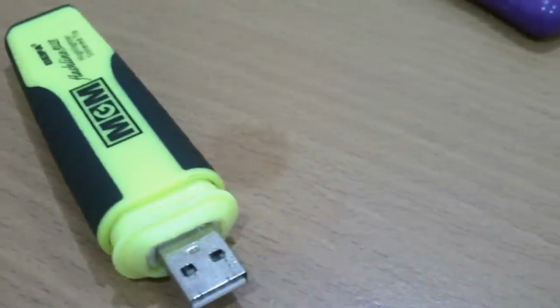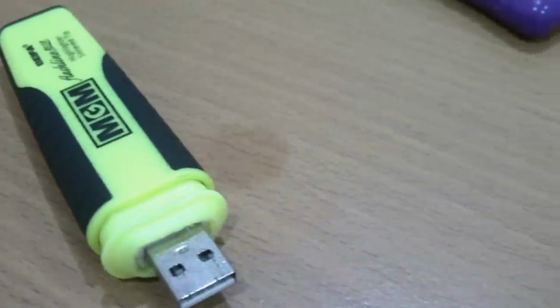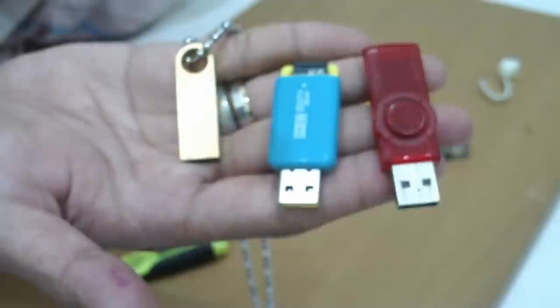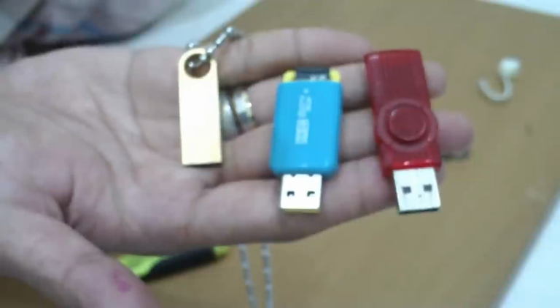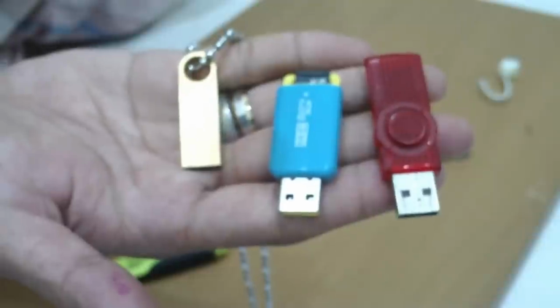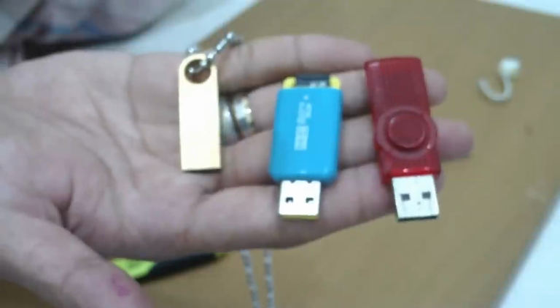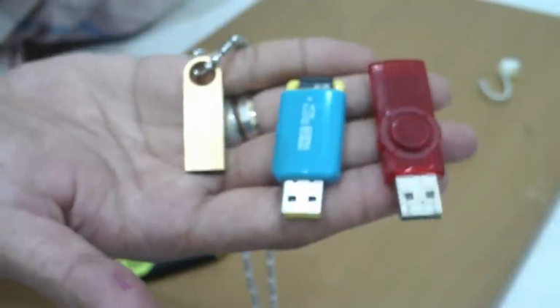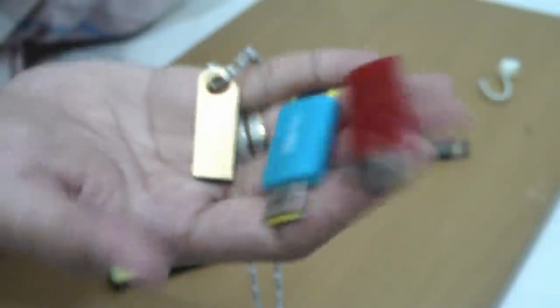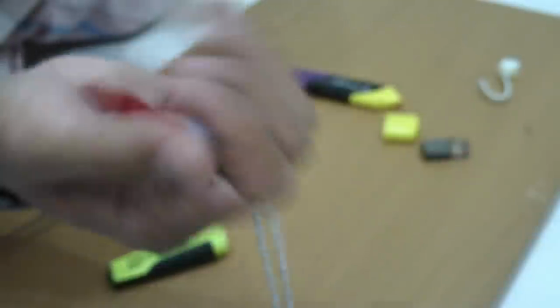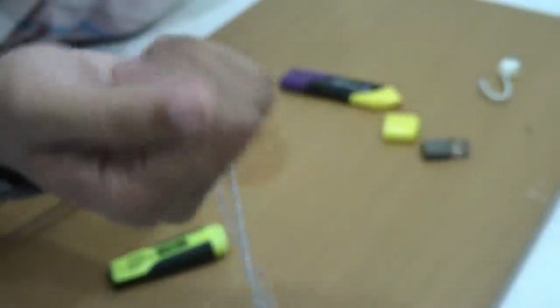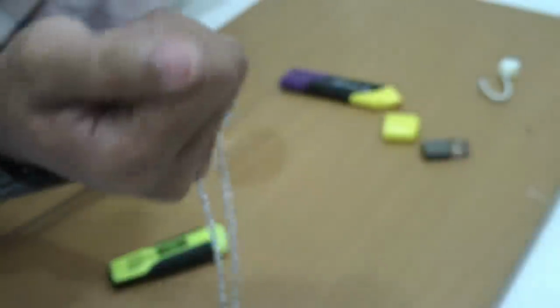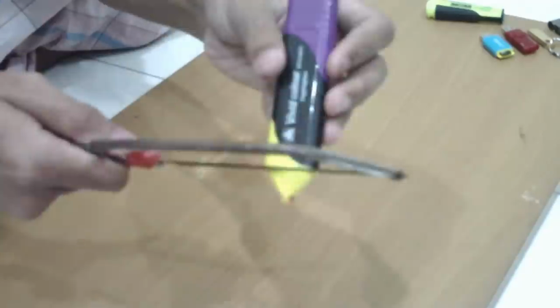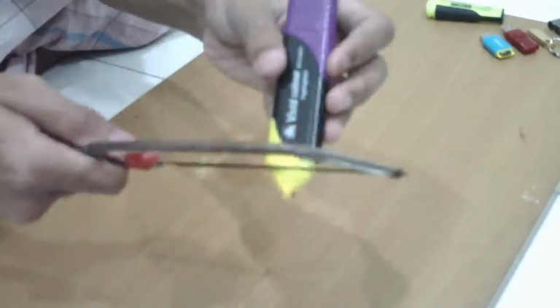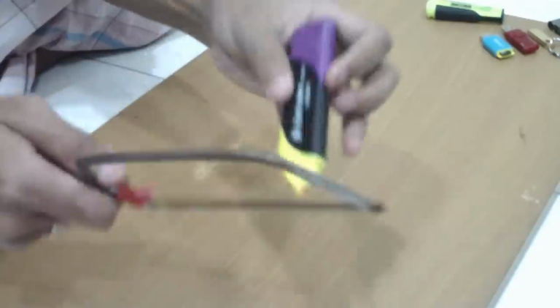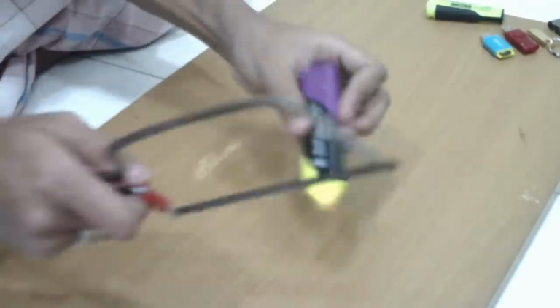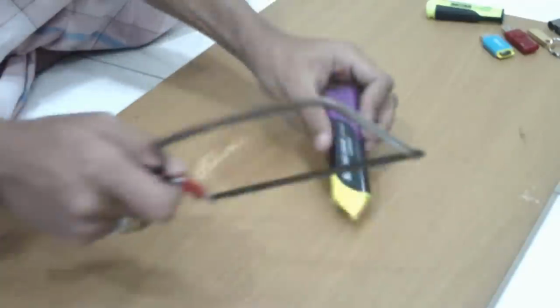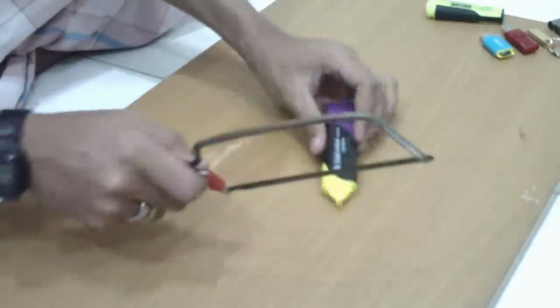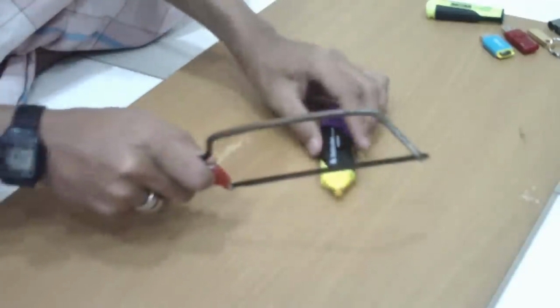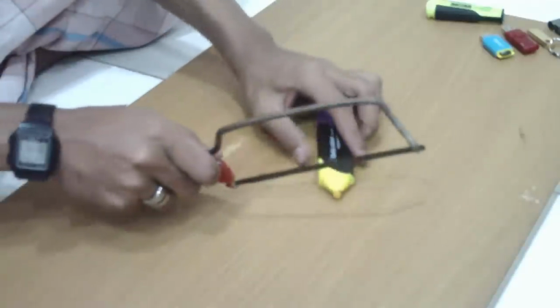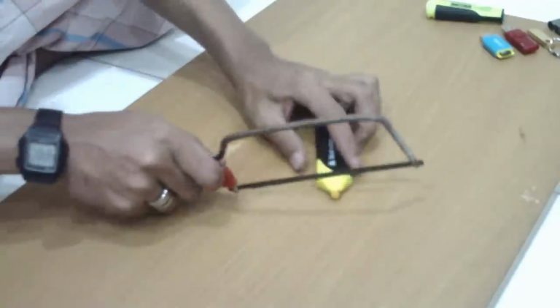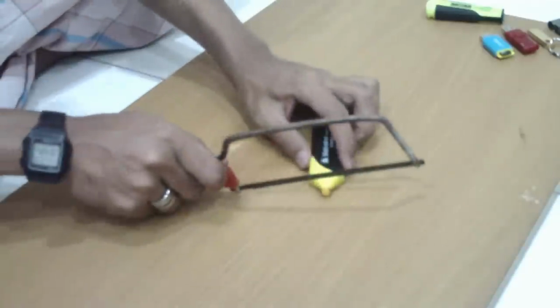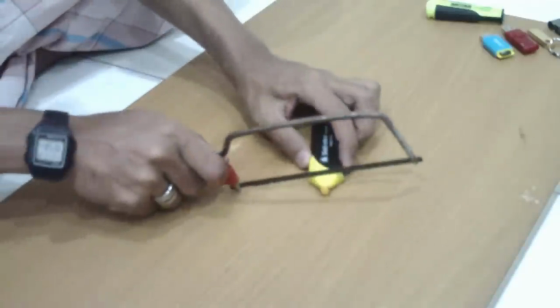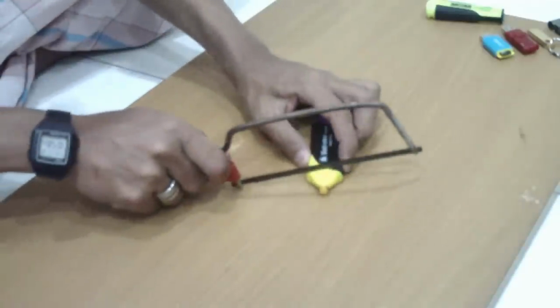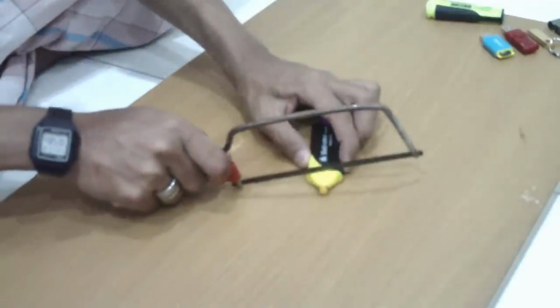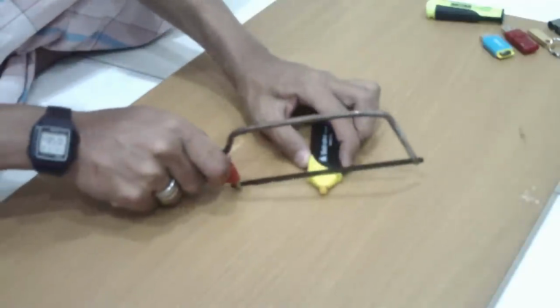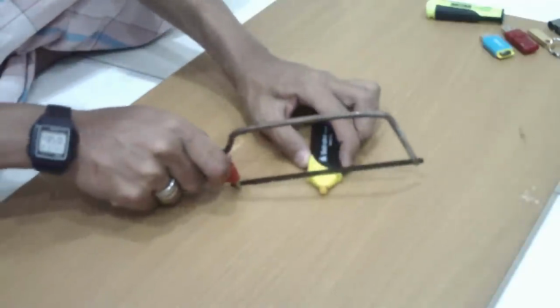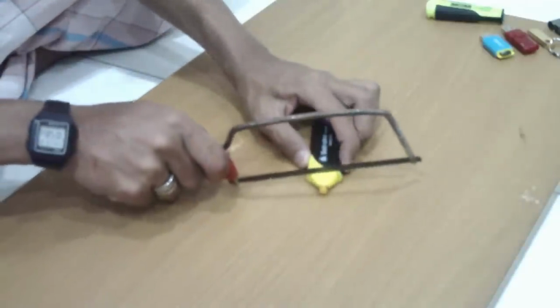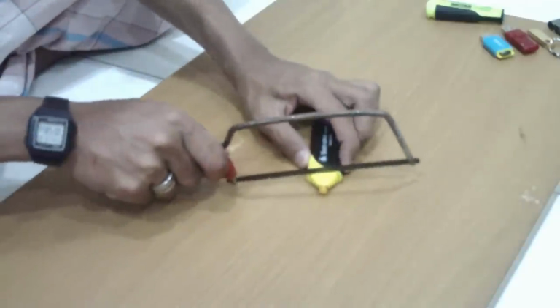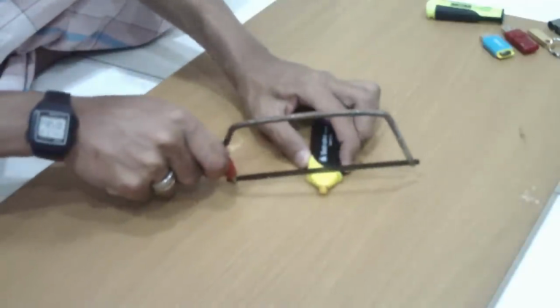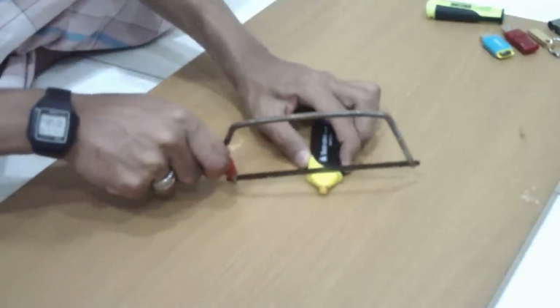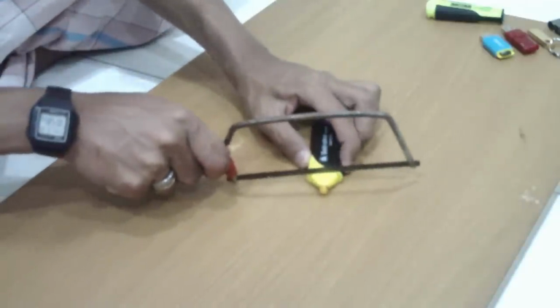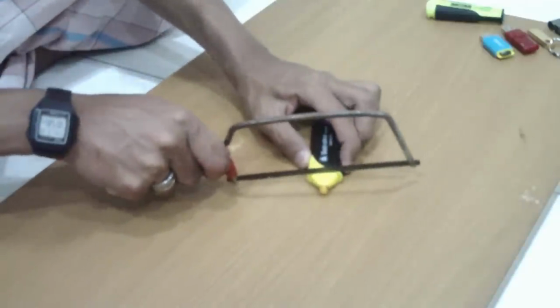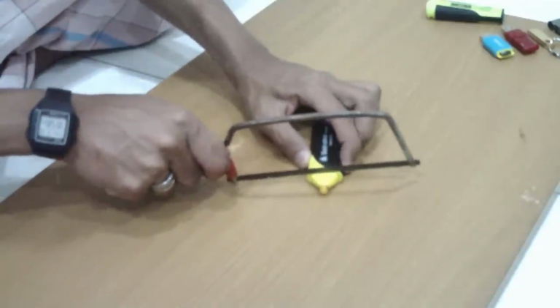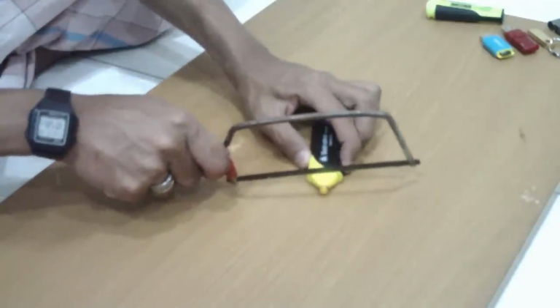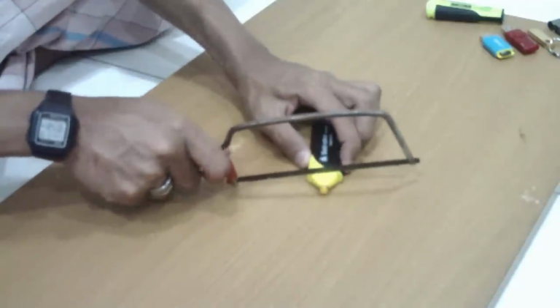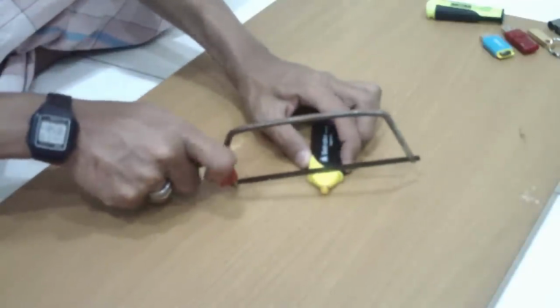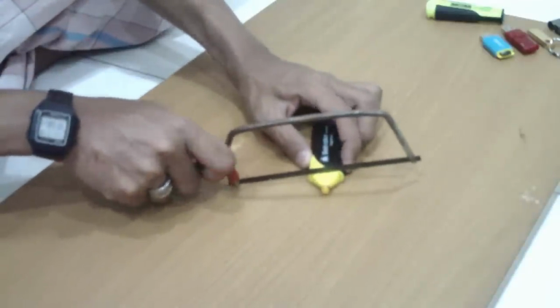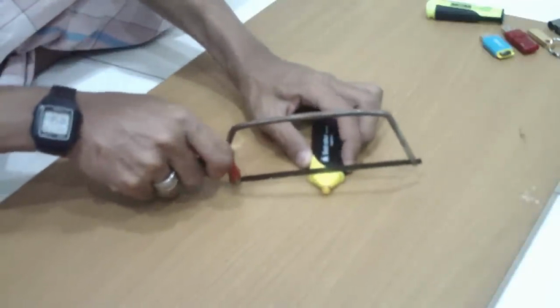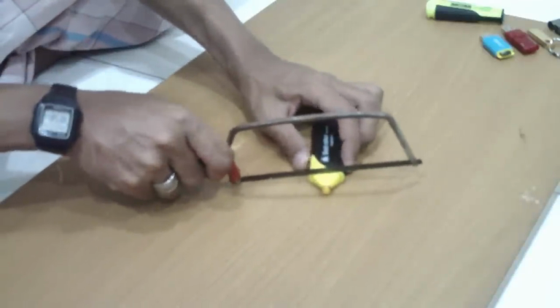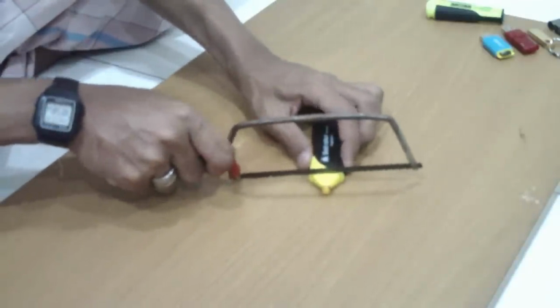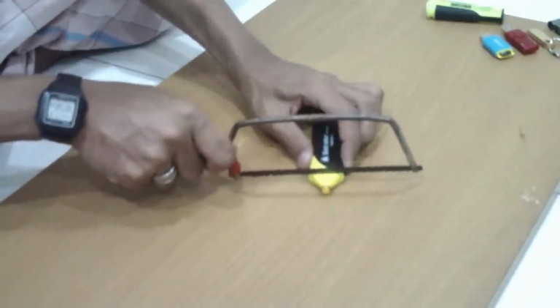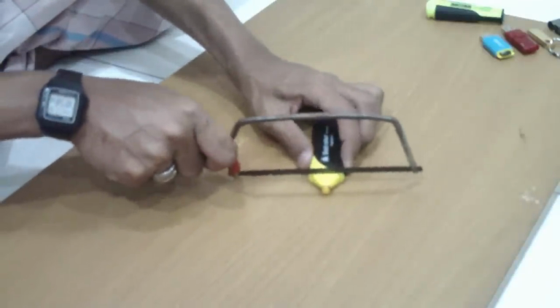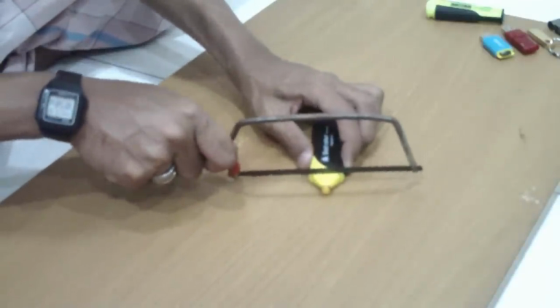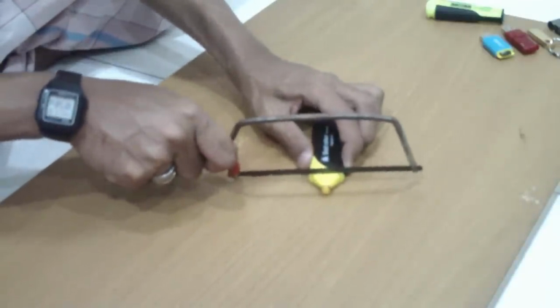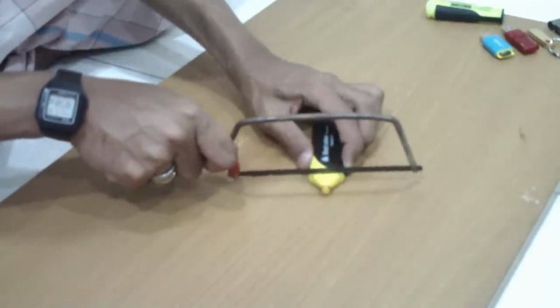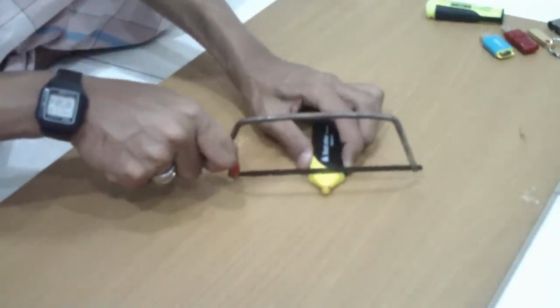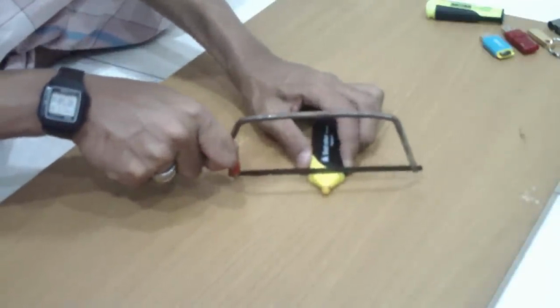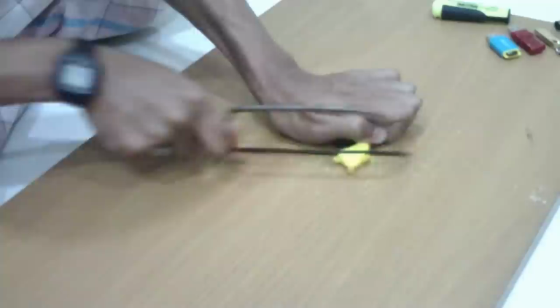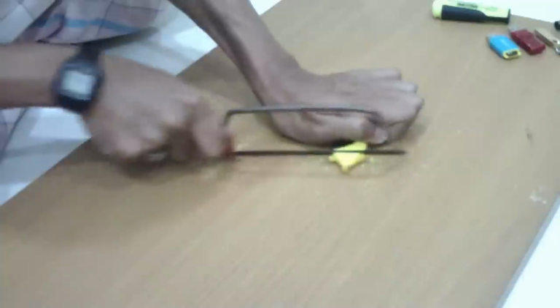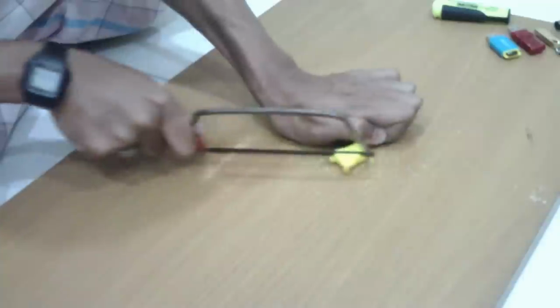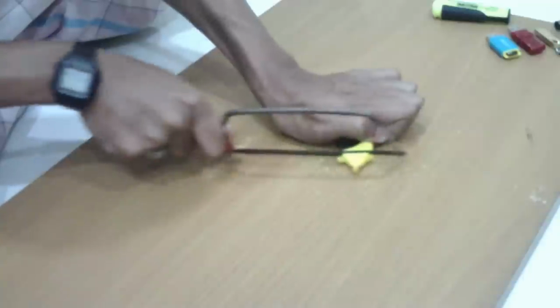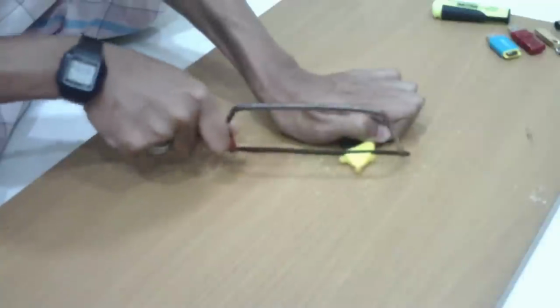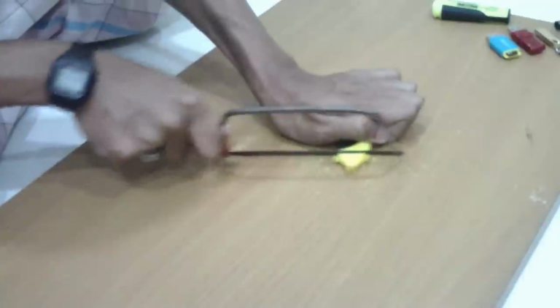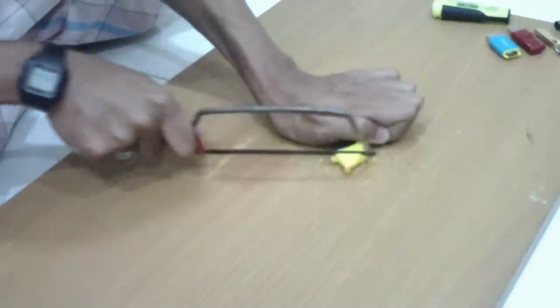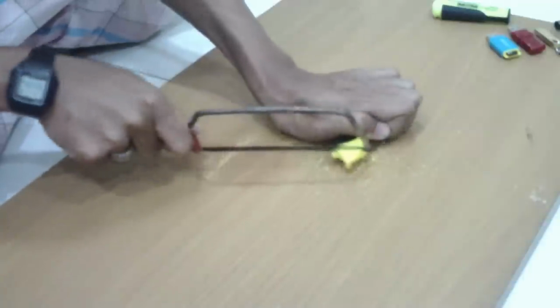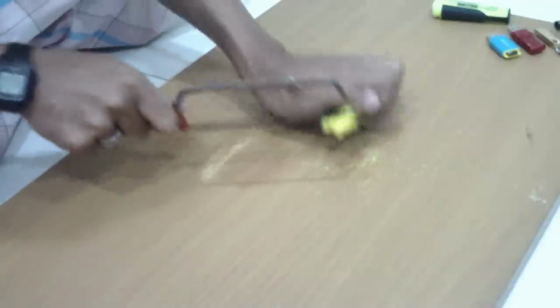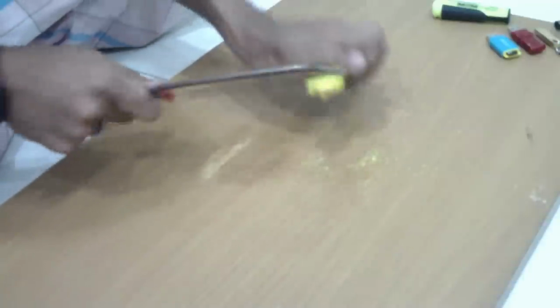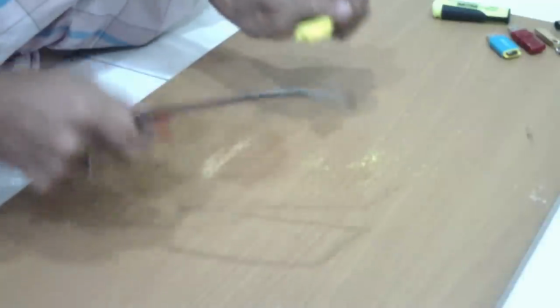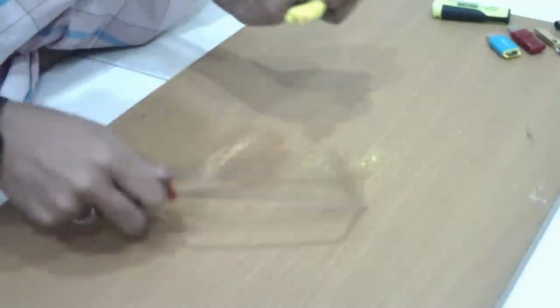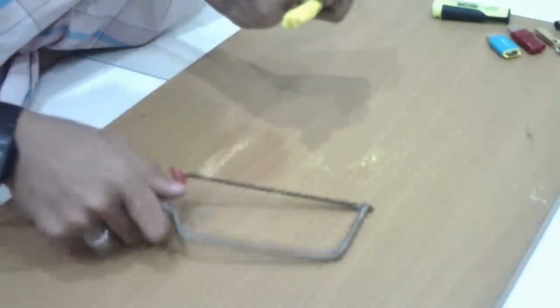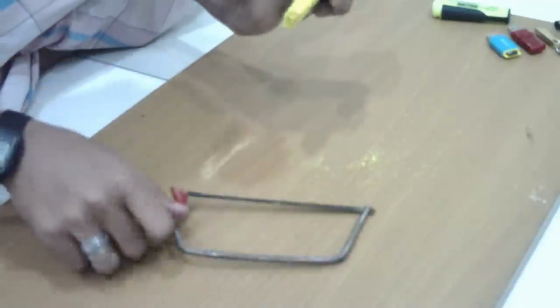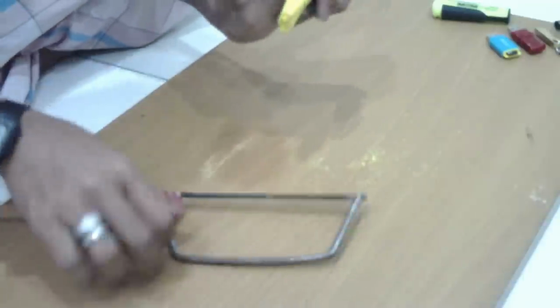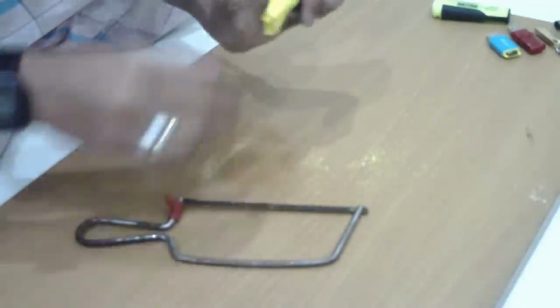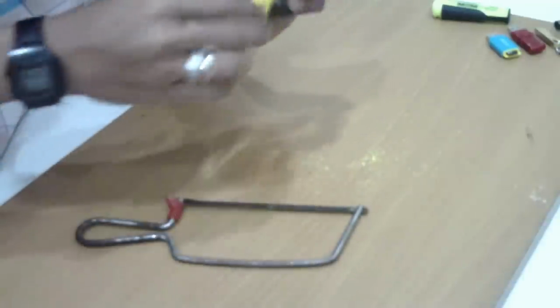All you need is any highlighter that can fit your USB flash drive. We will start by cutting it up using a hacksaw.